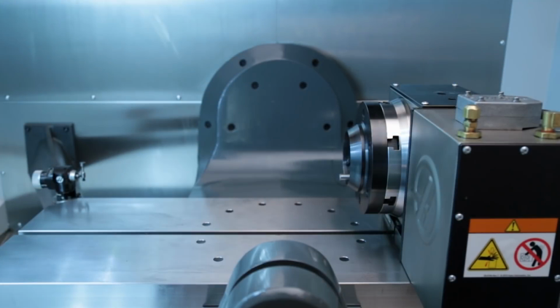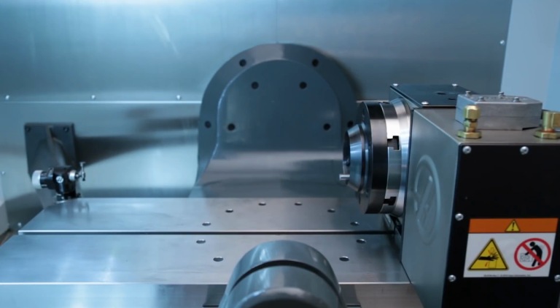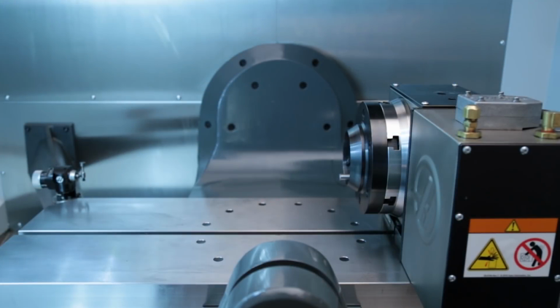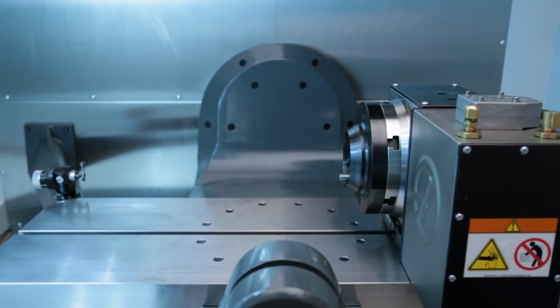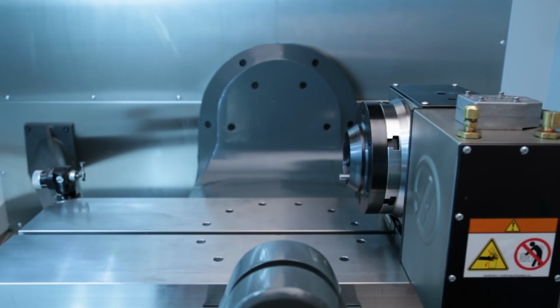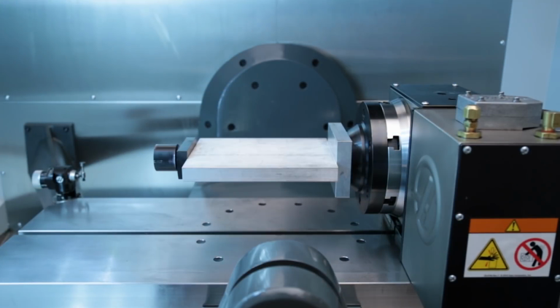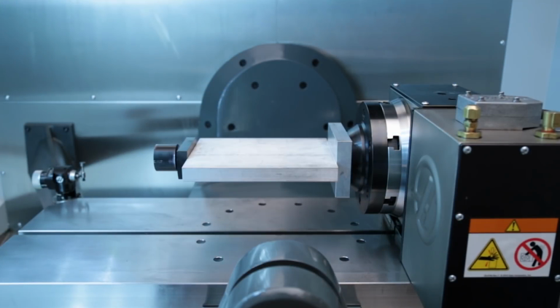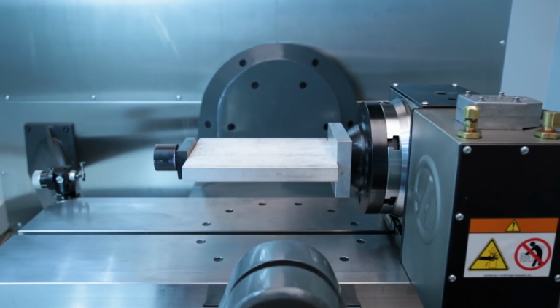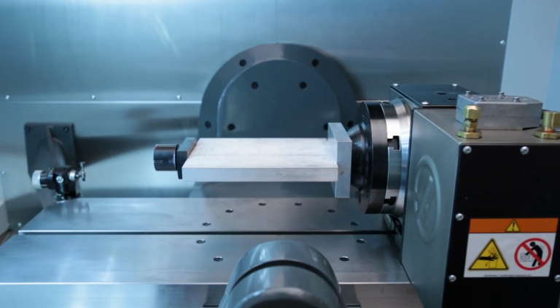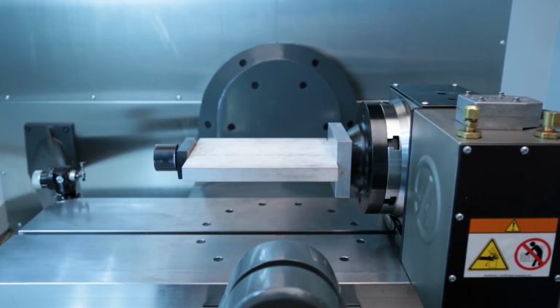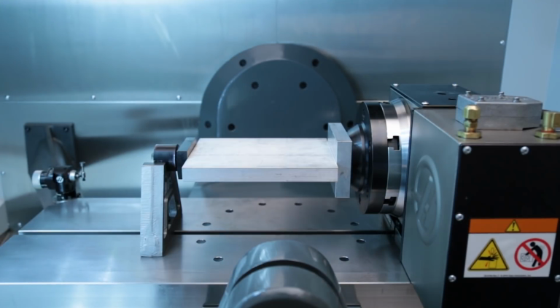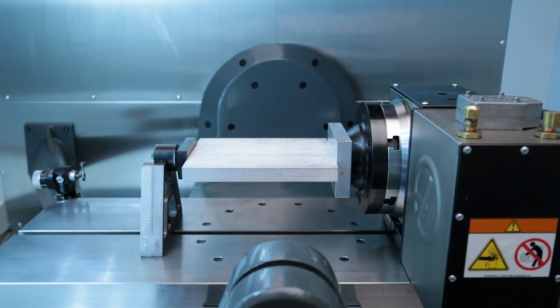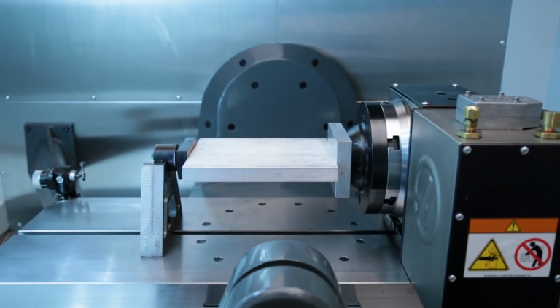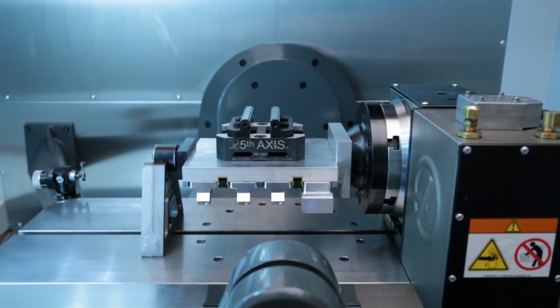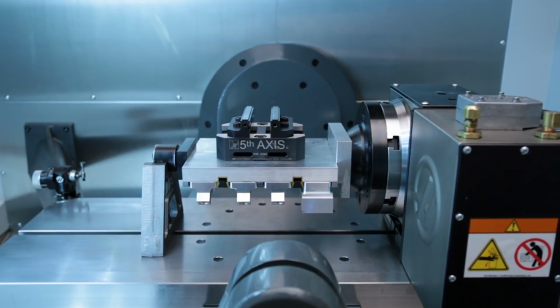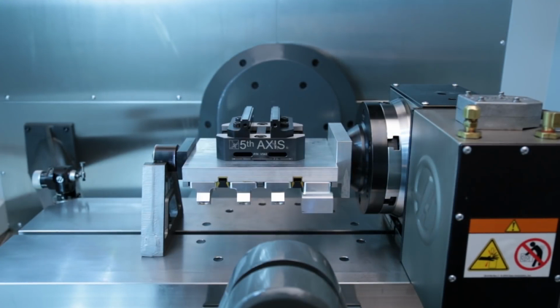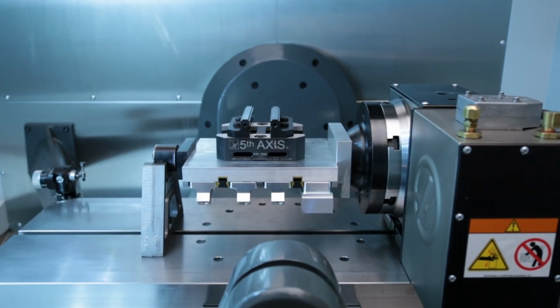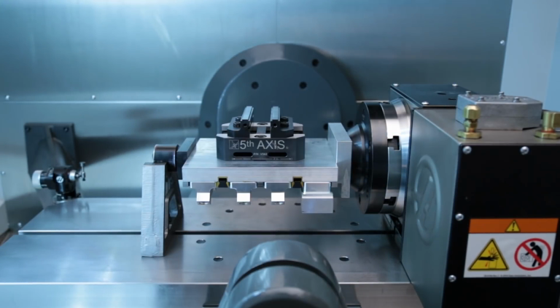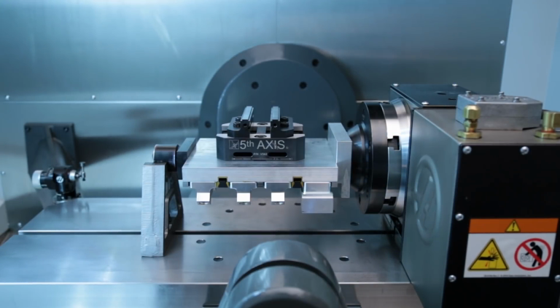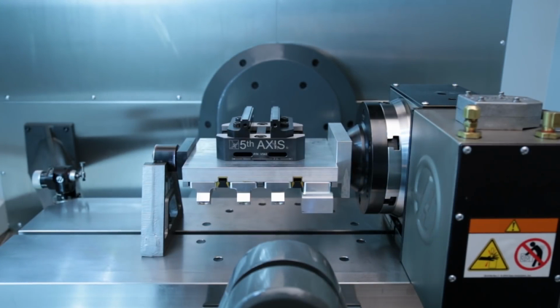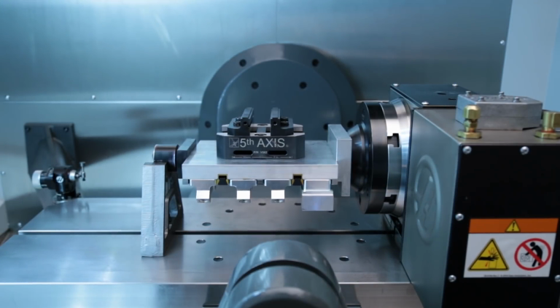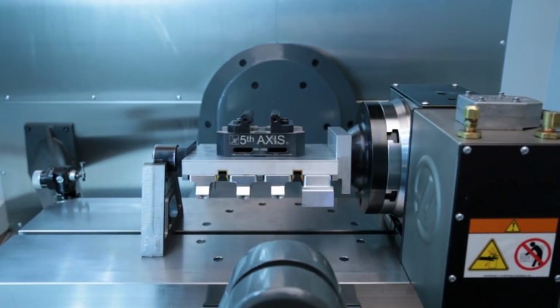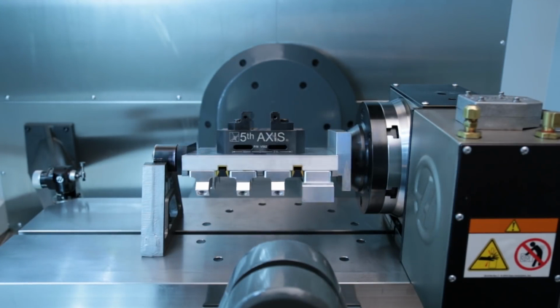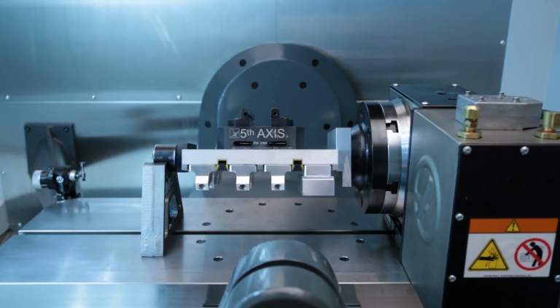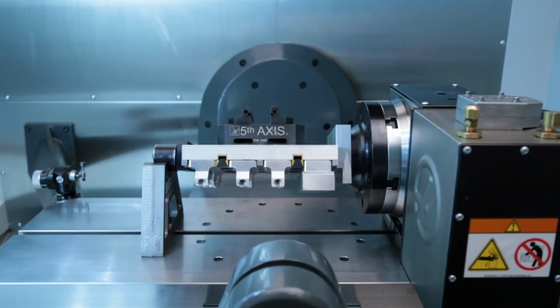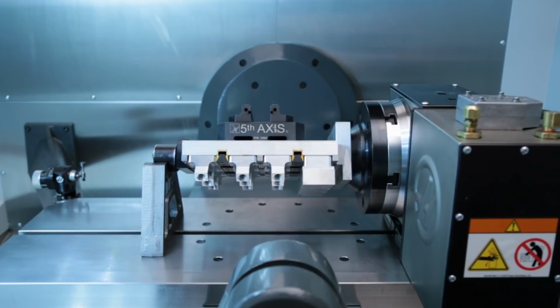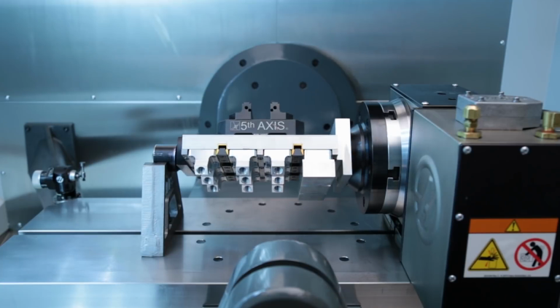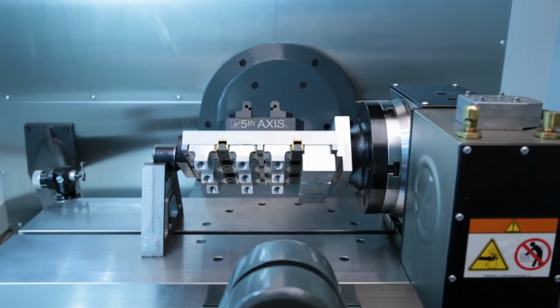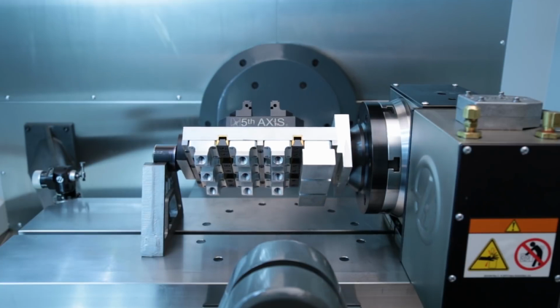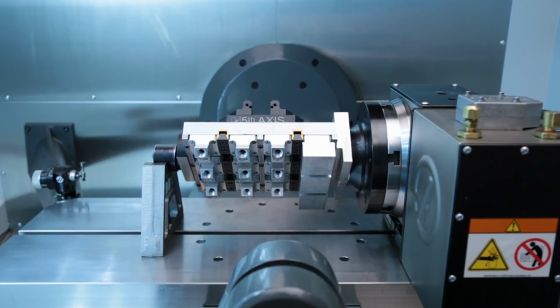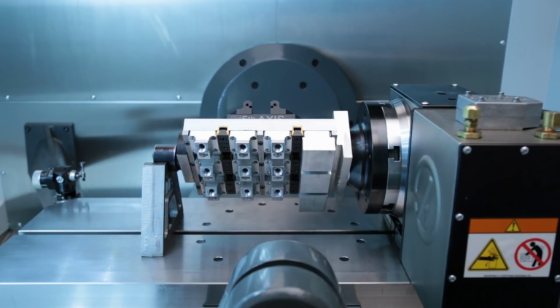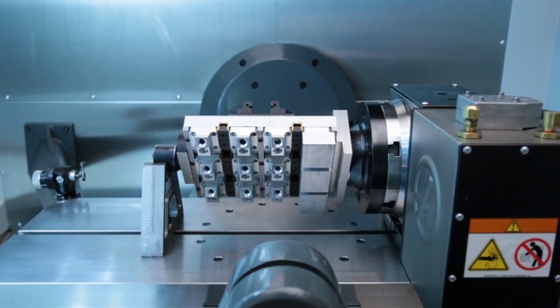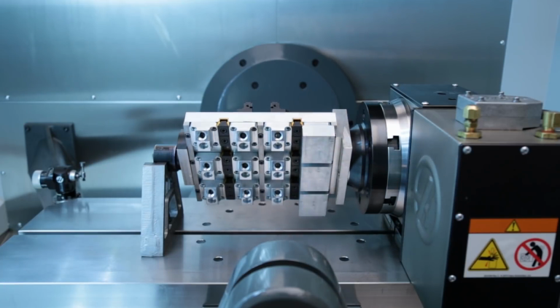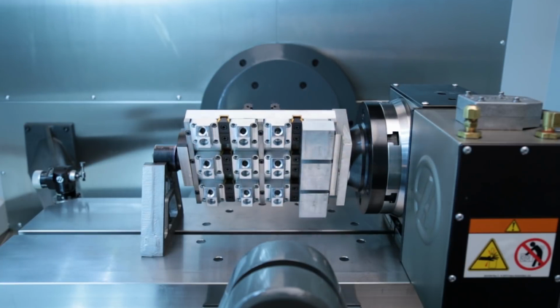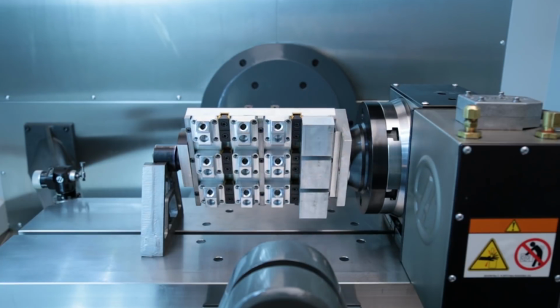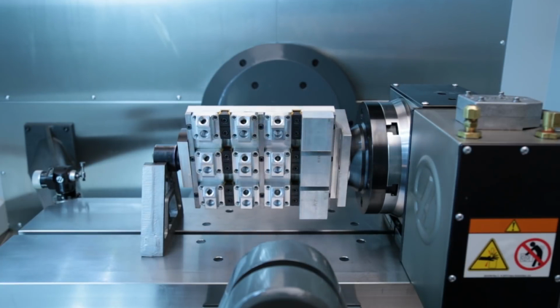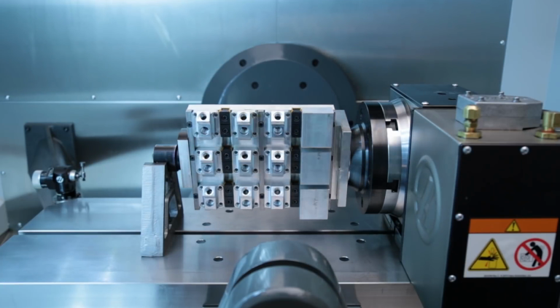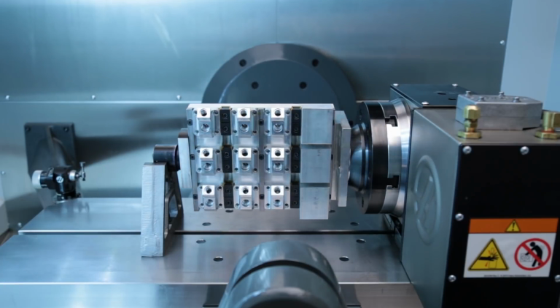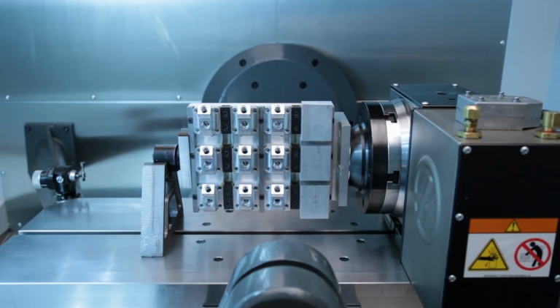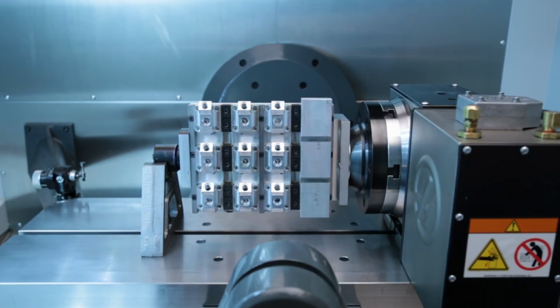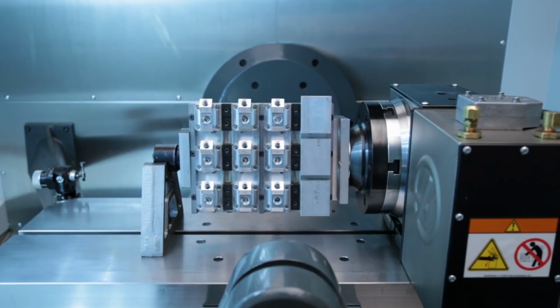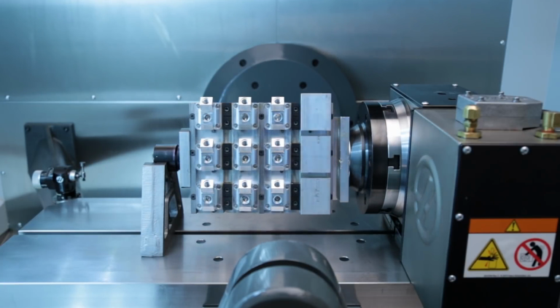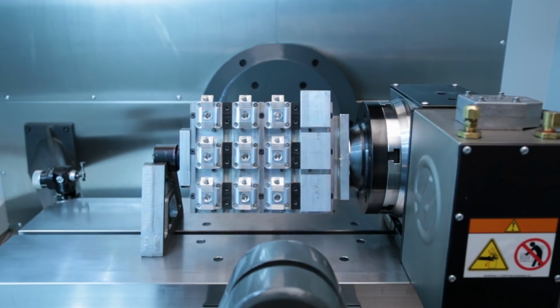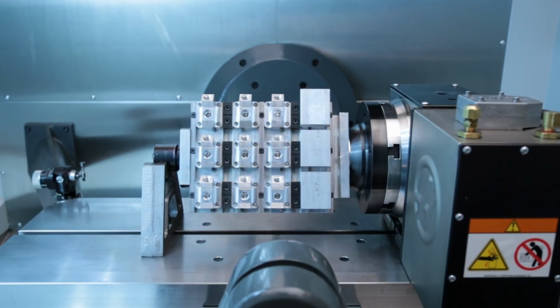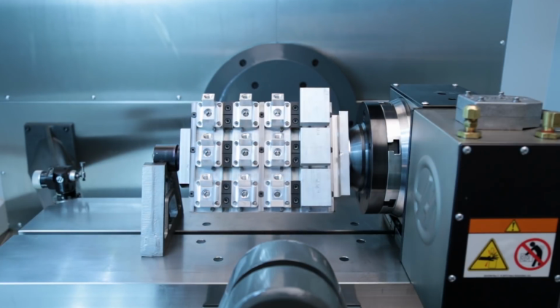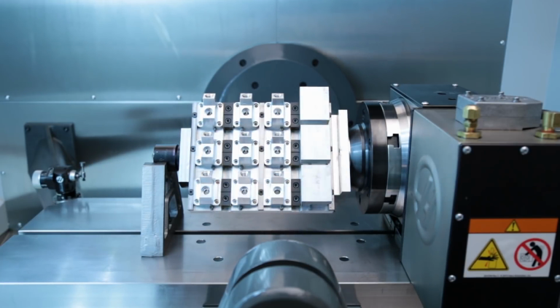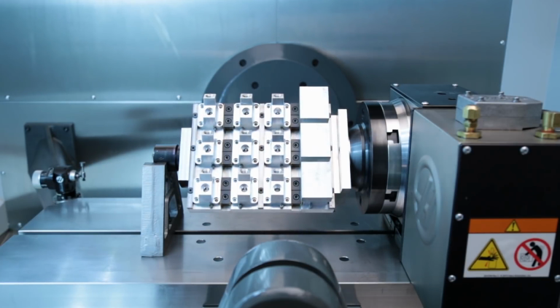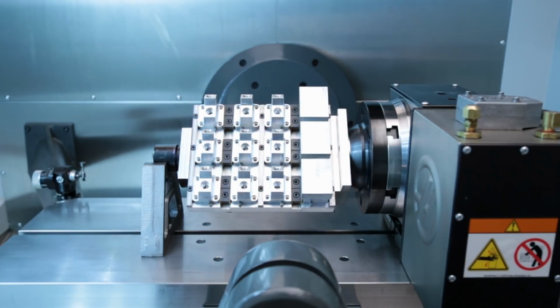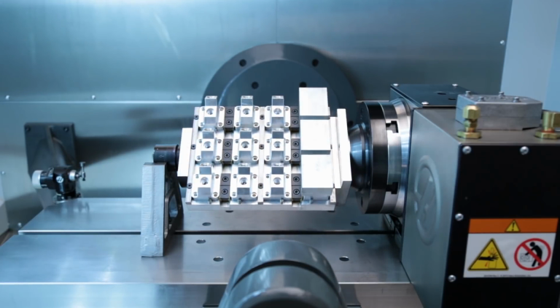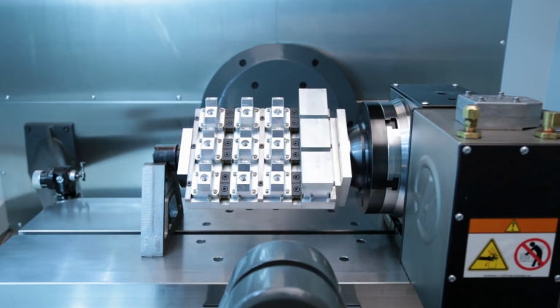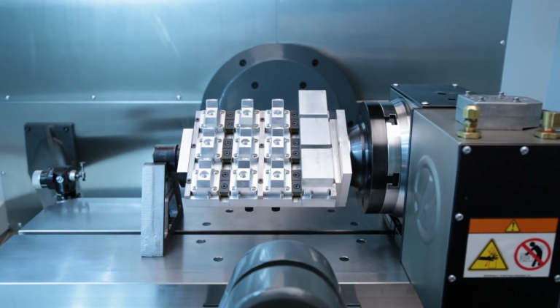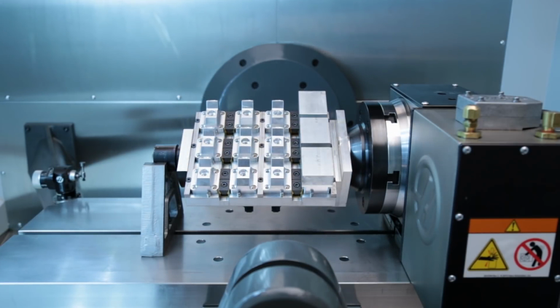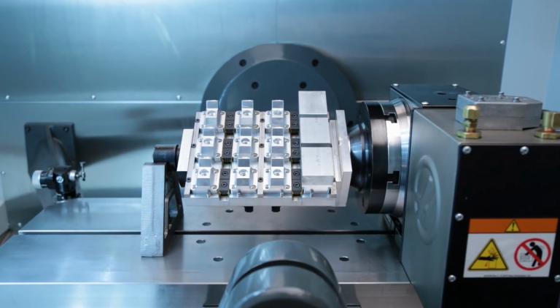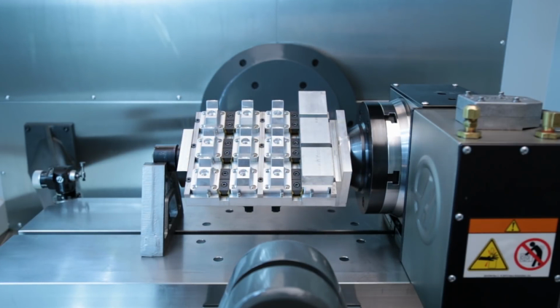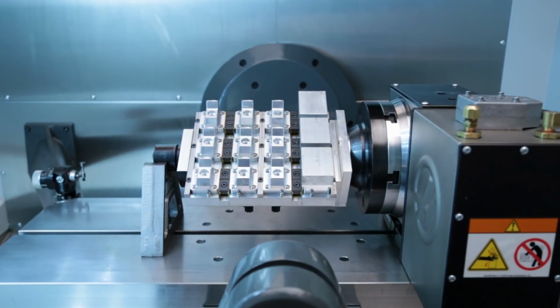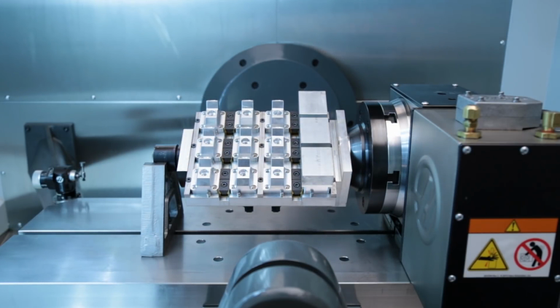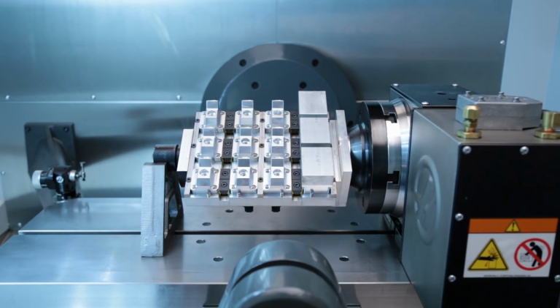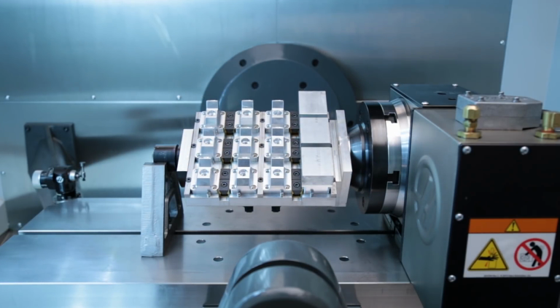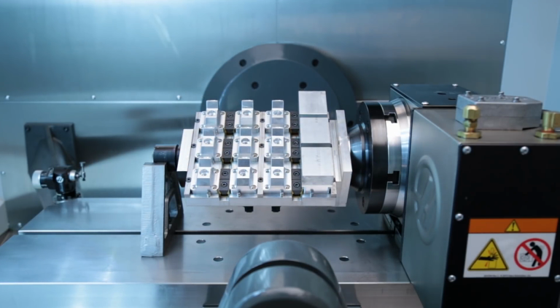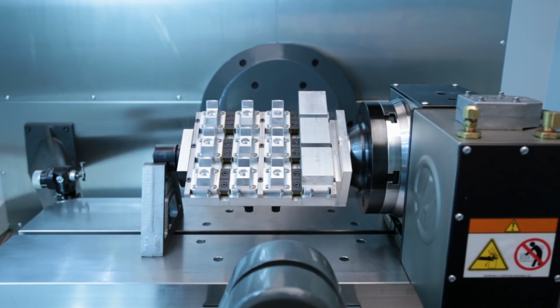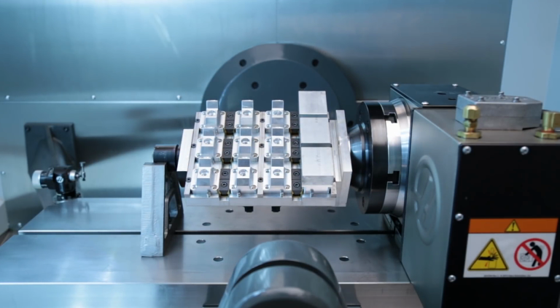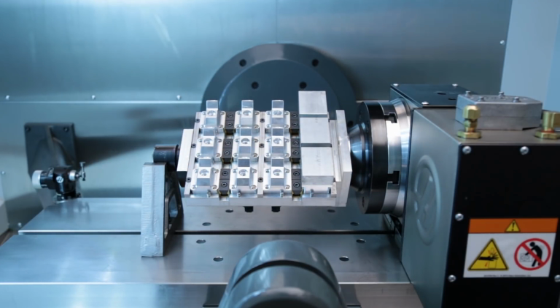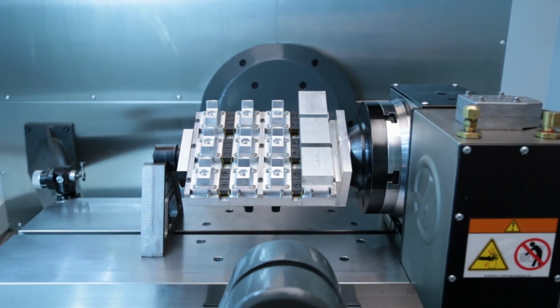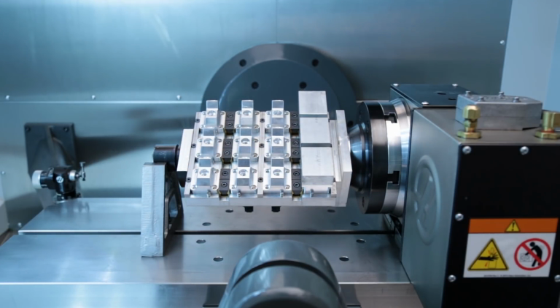With the plate fixture, you can mount a vise to each side or use low profile clamps to hold multiple small parts.